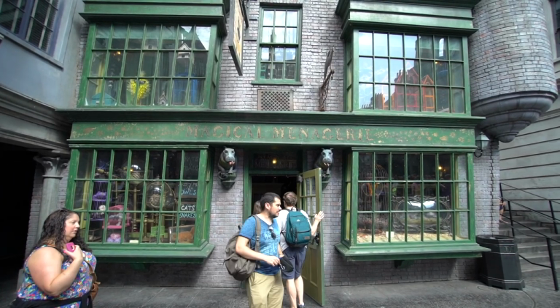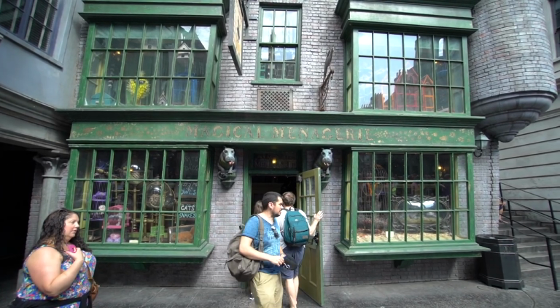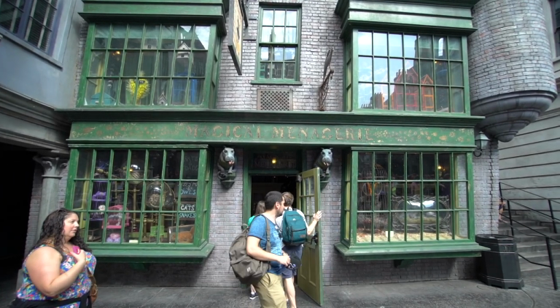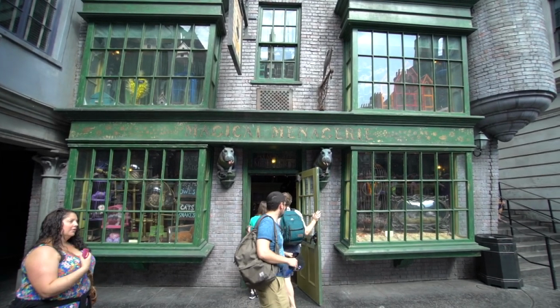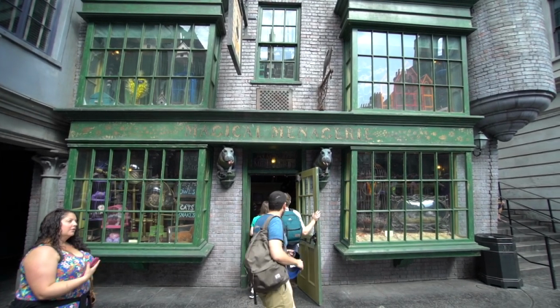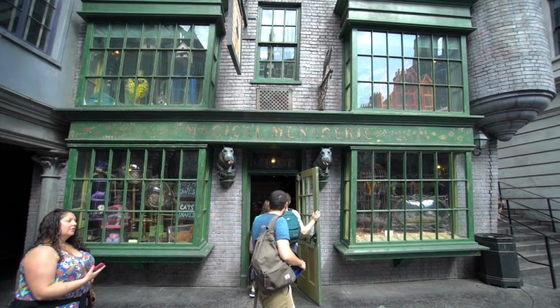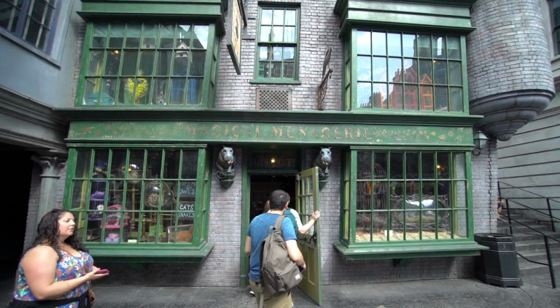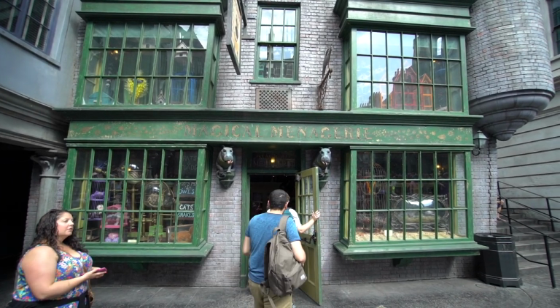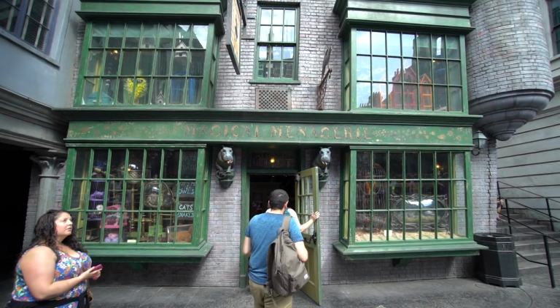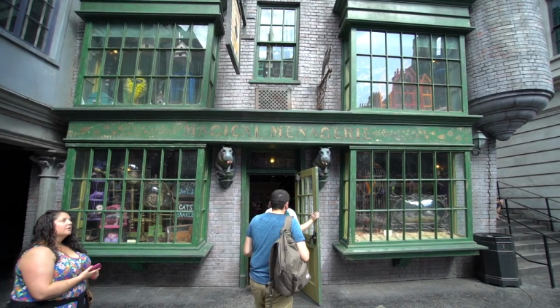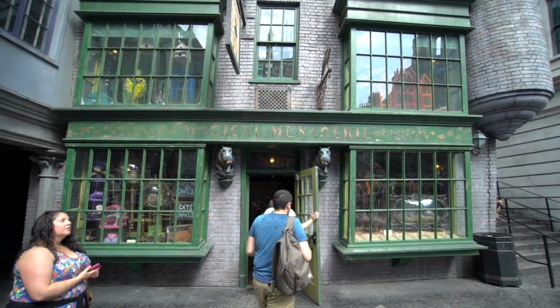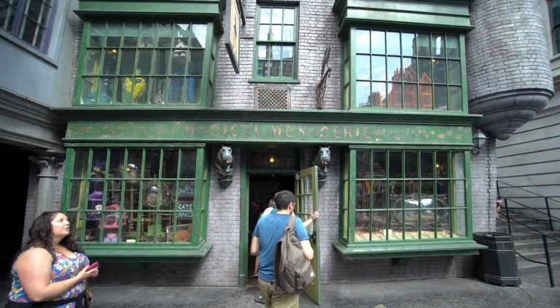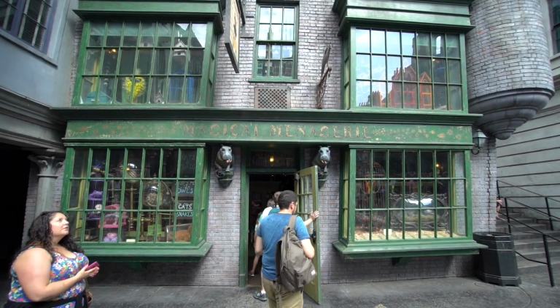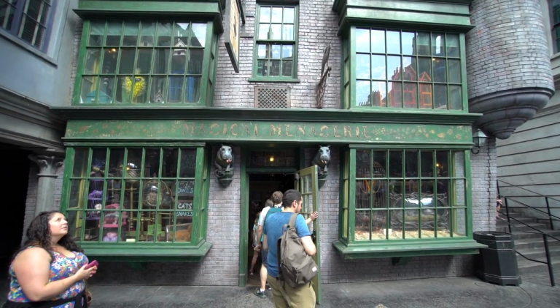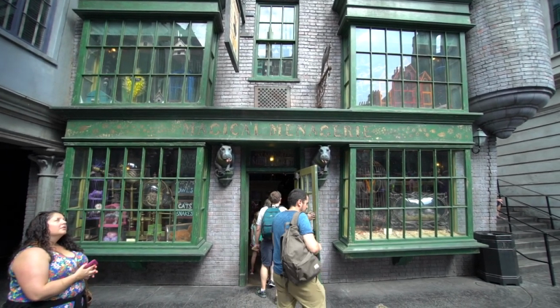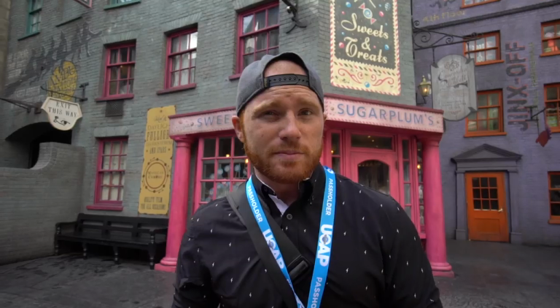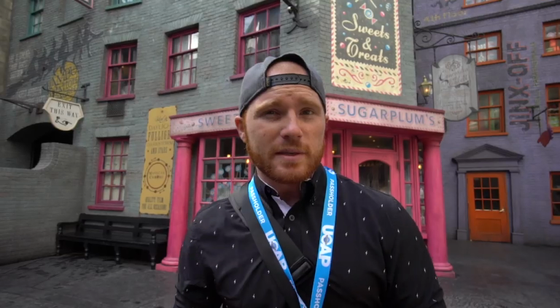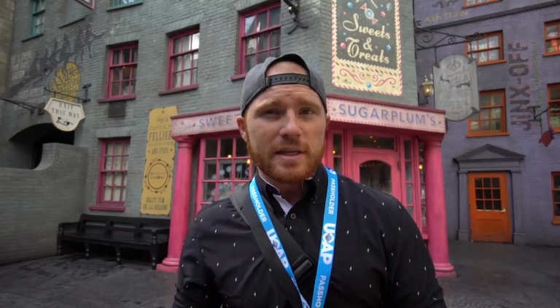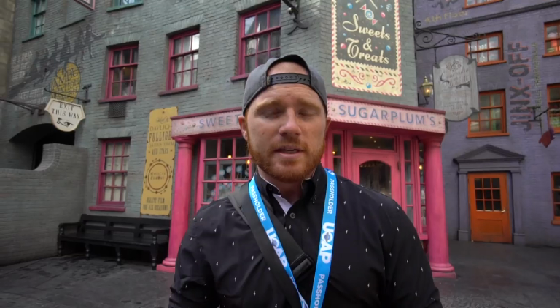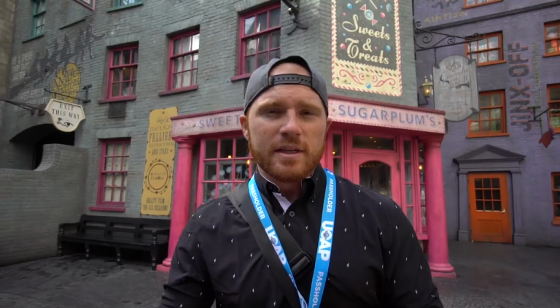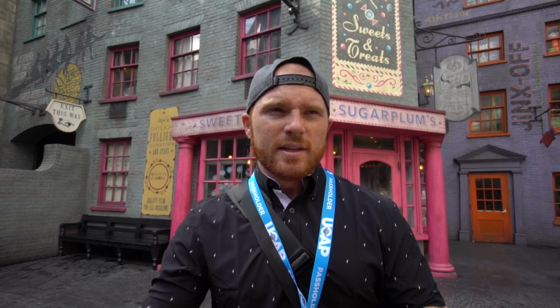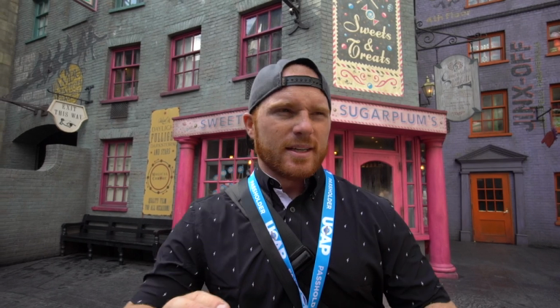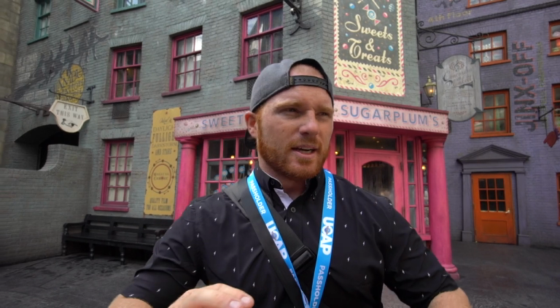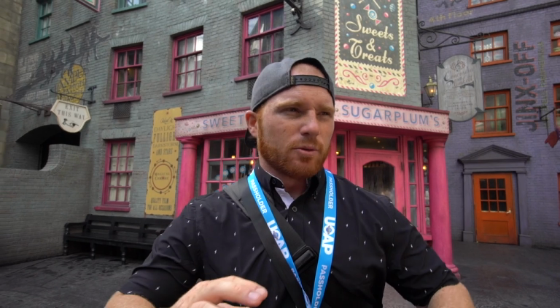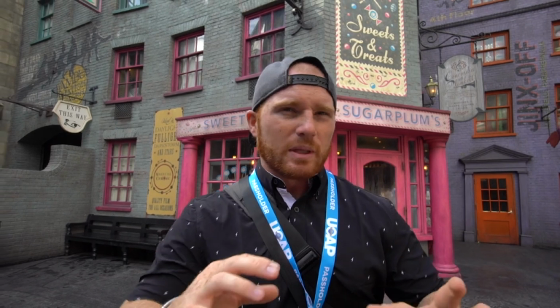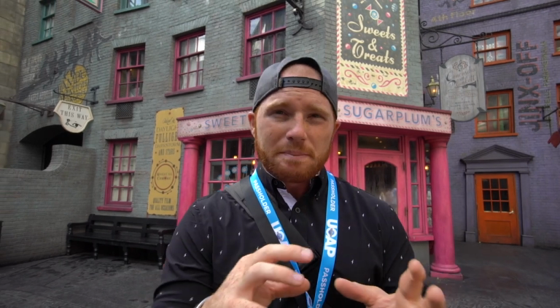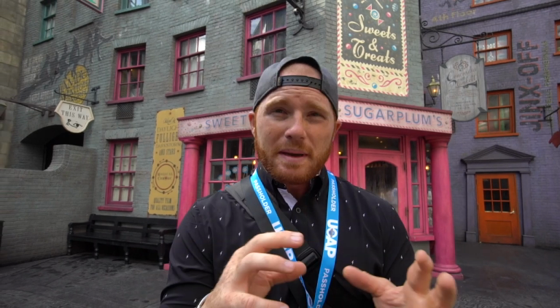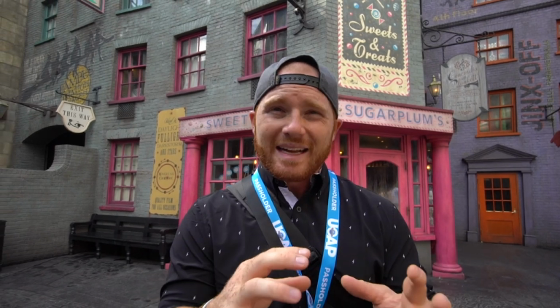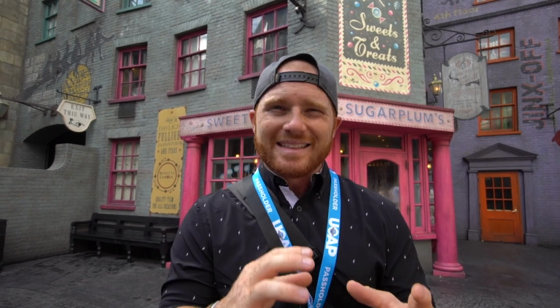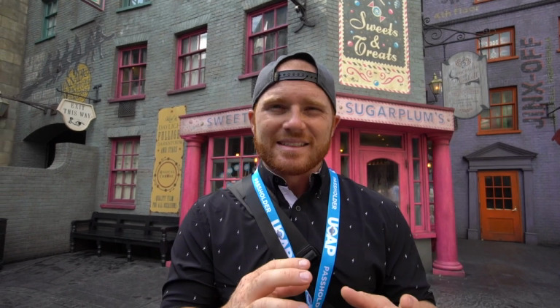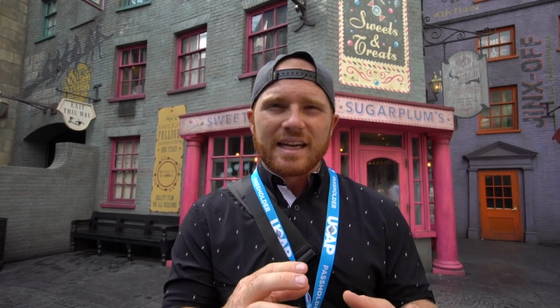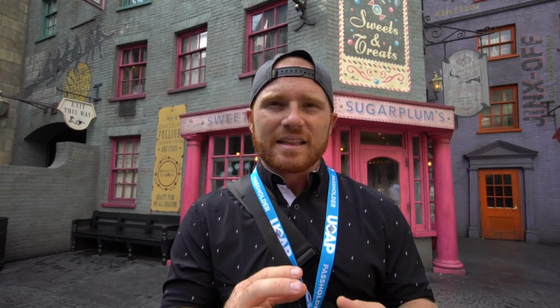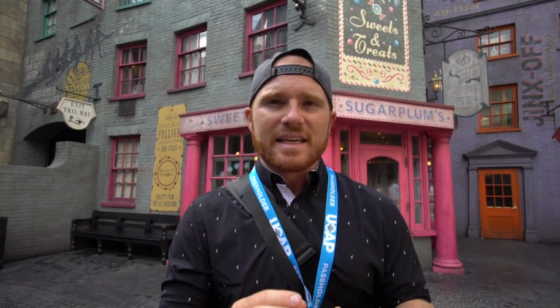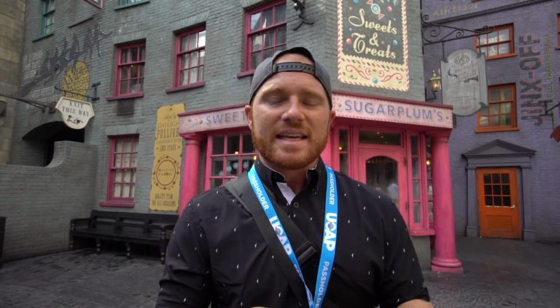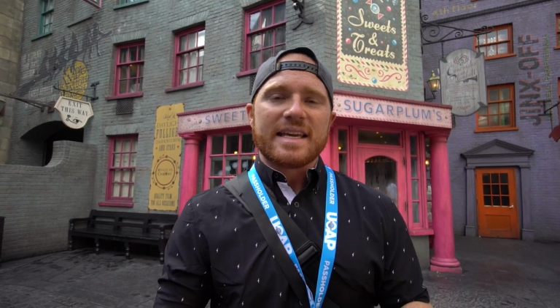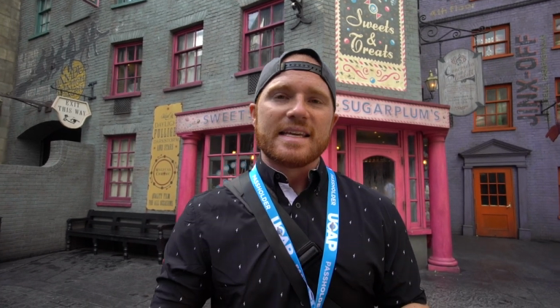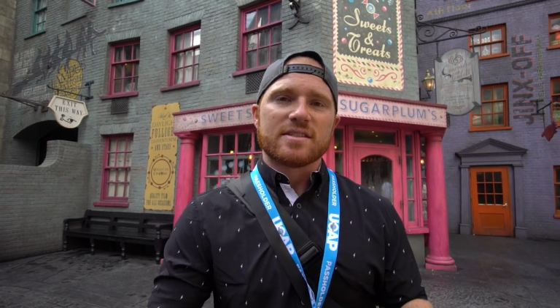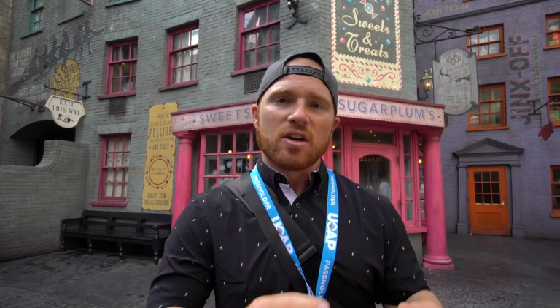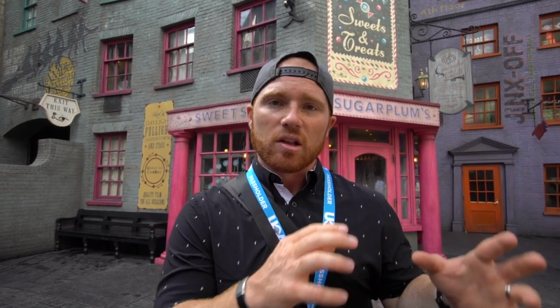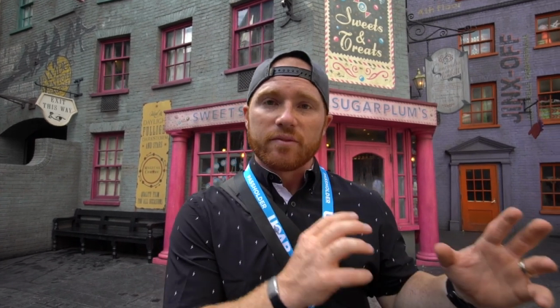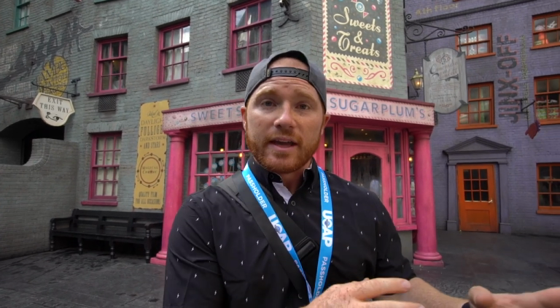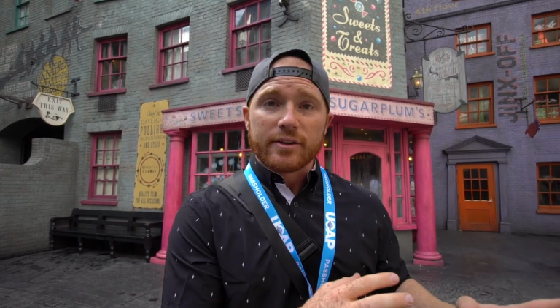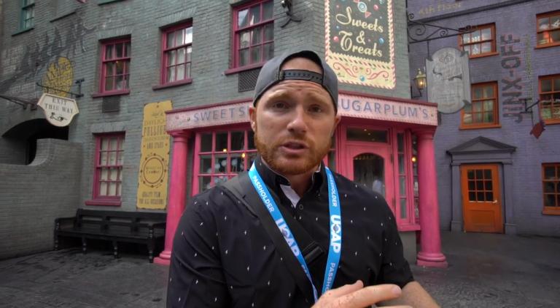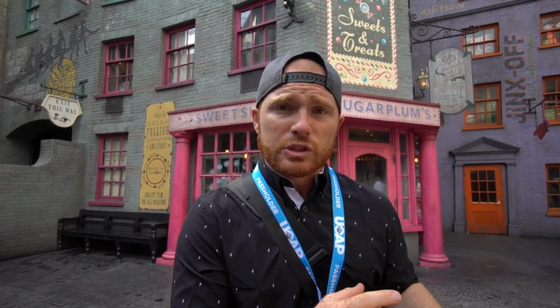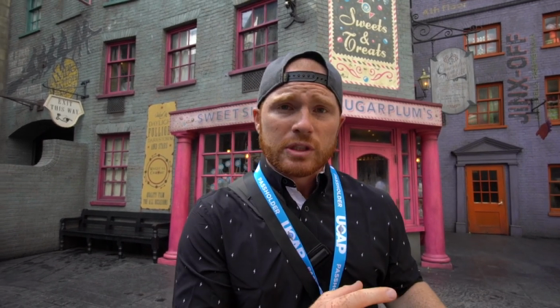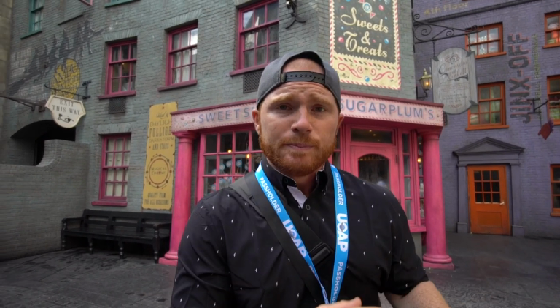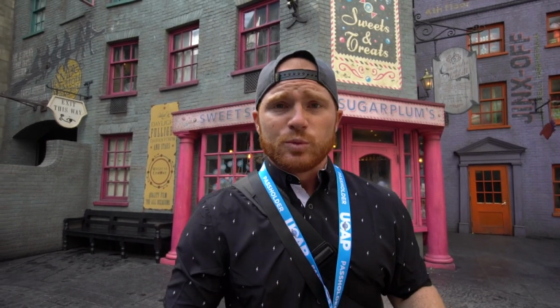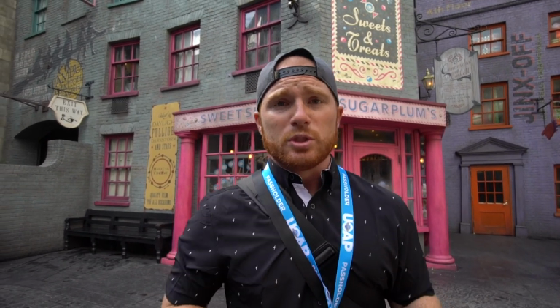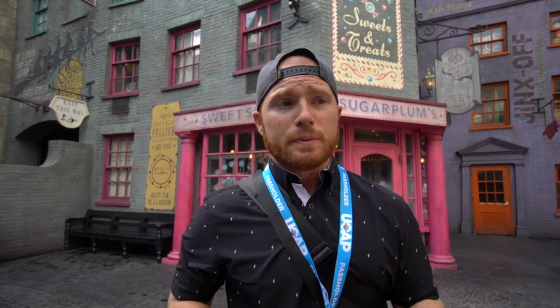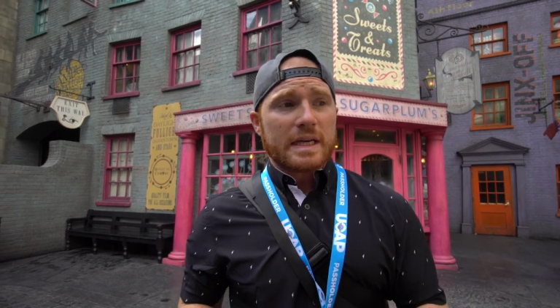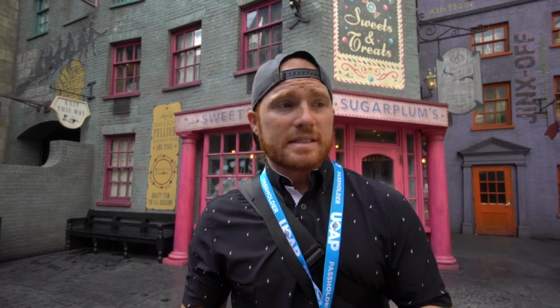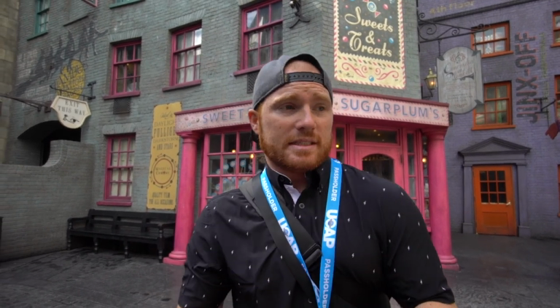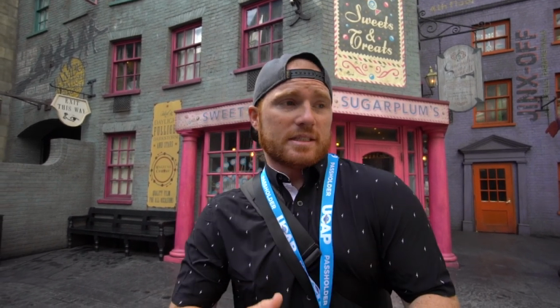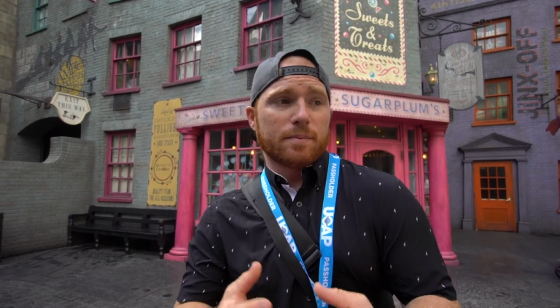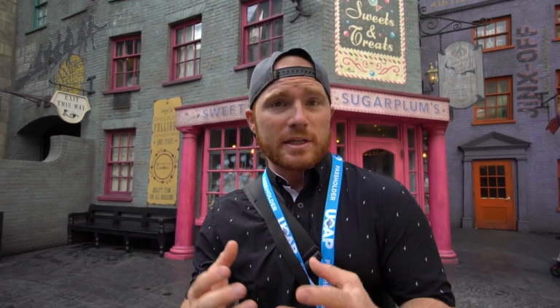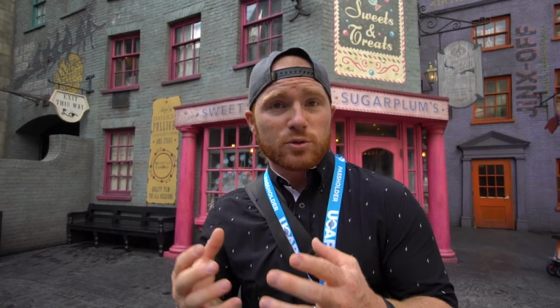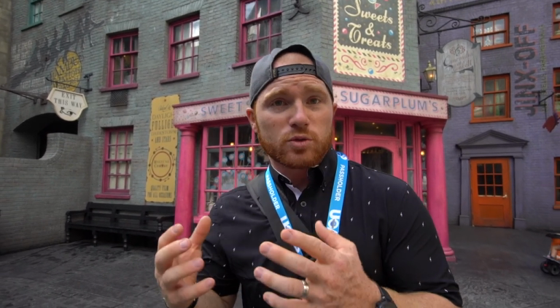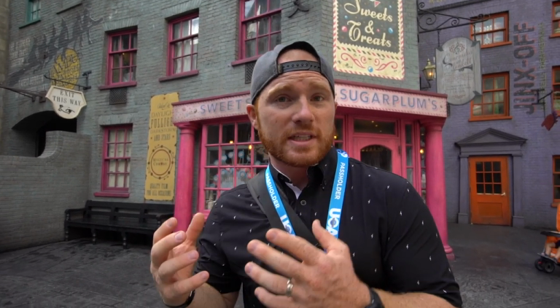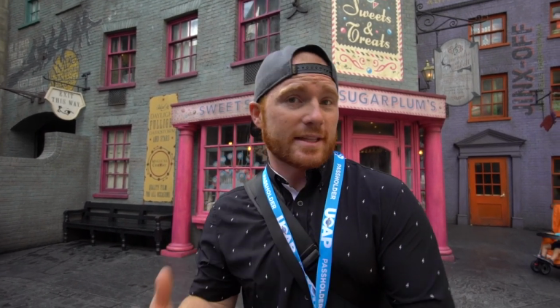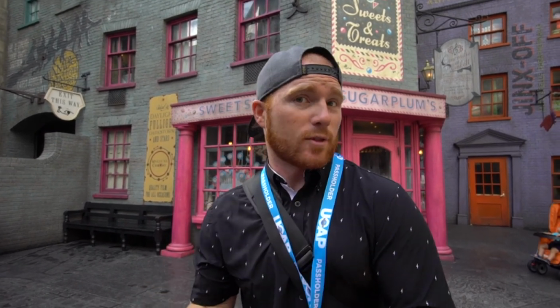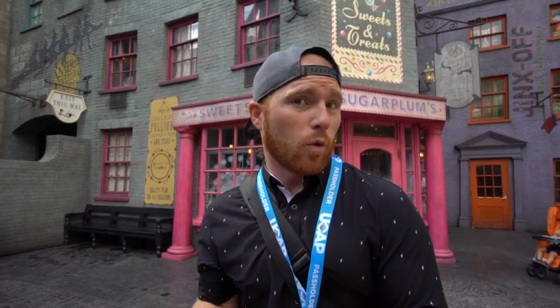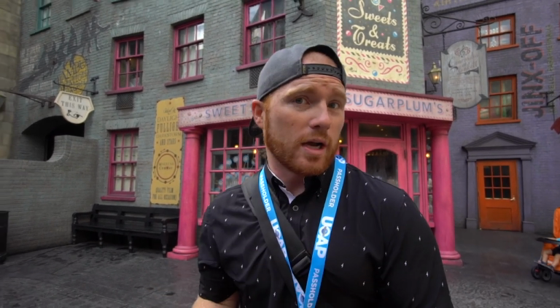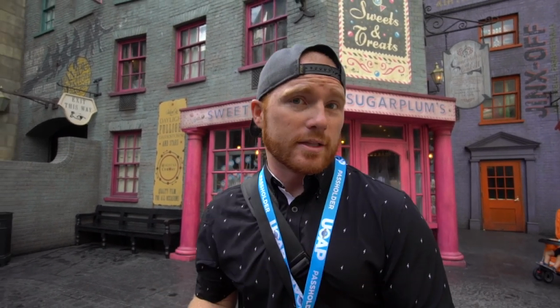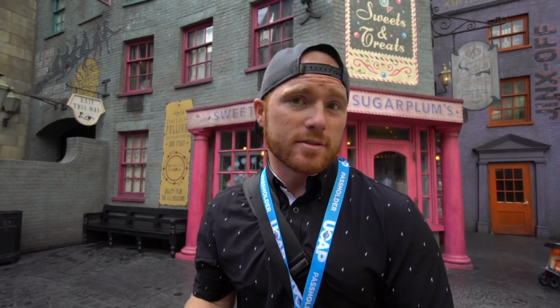One place you will almost always be really packed in tightly is Ollivander's, just because it's the place to get the wands.